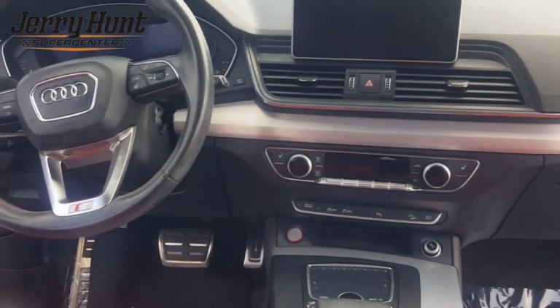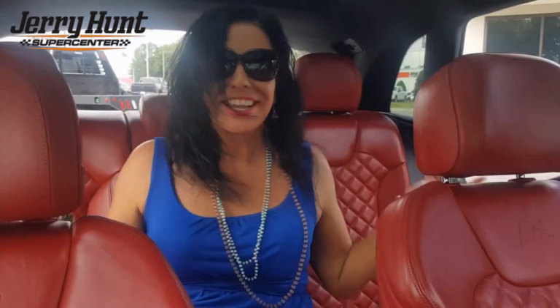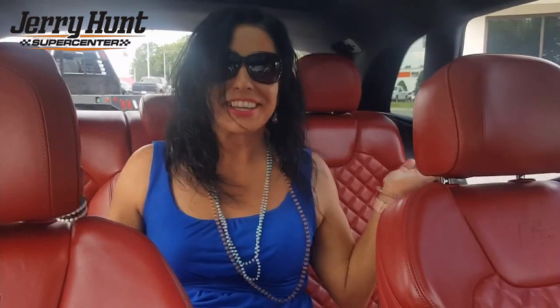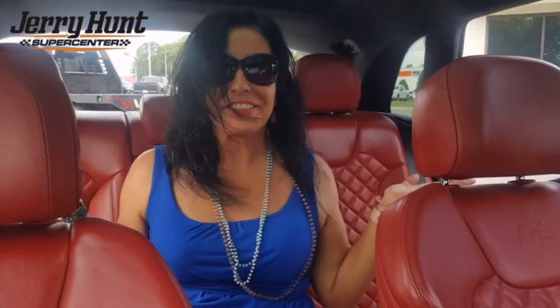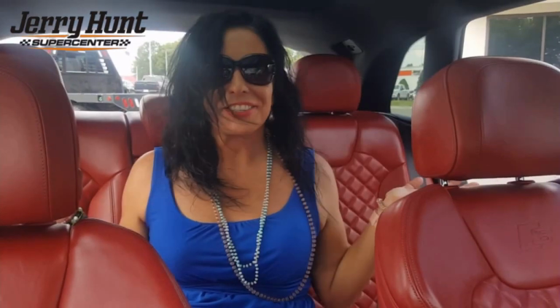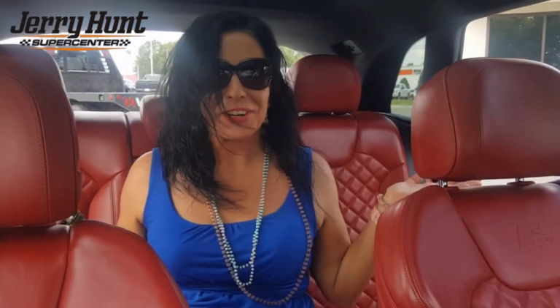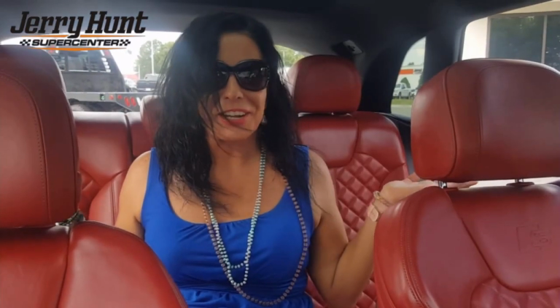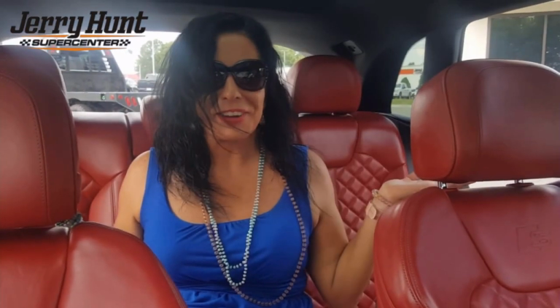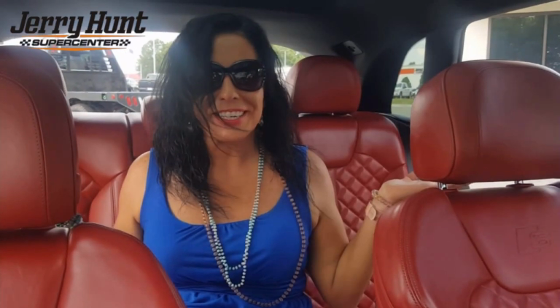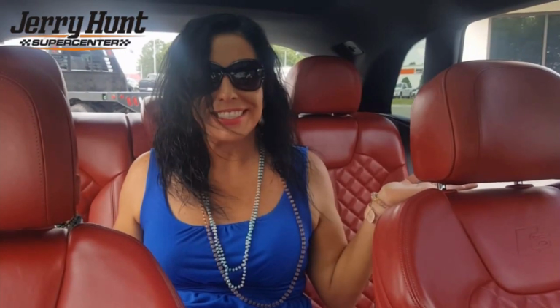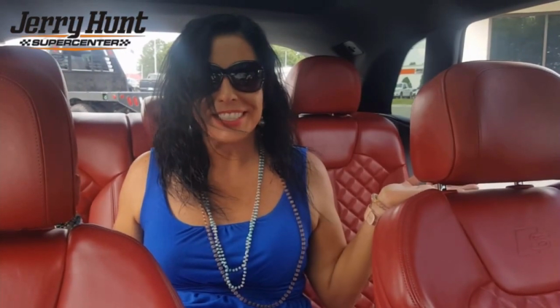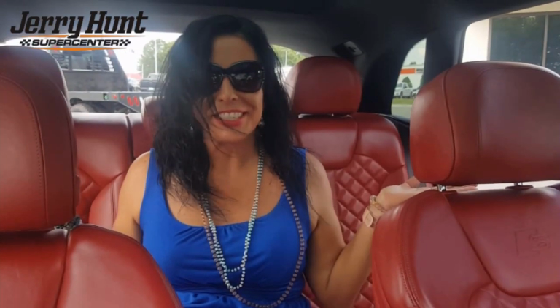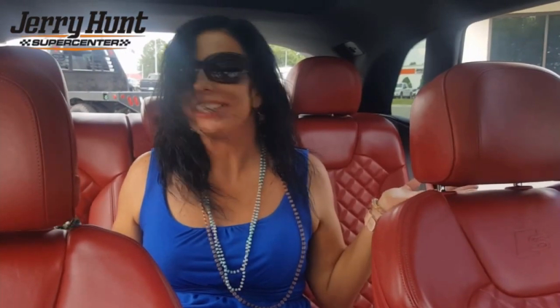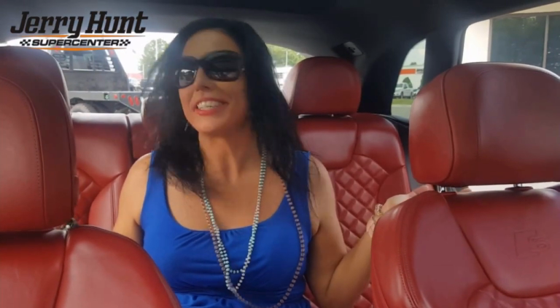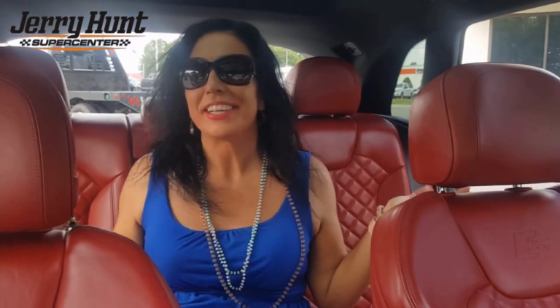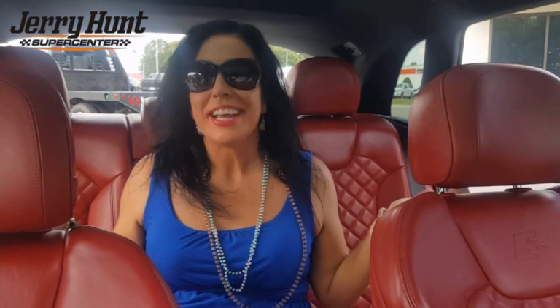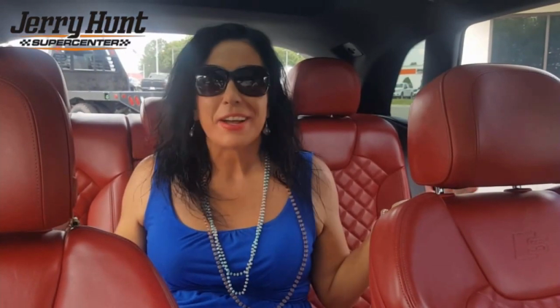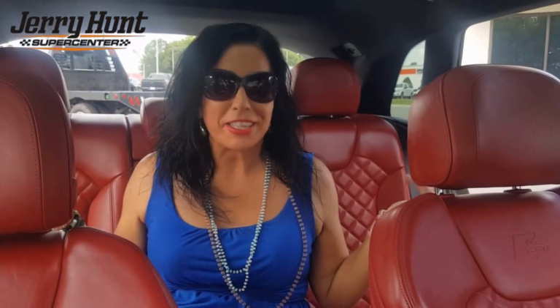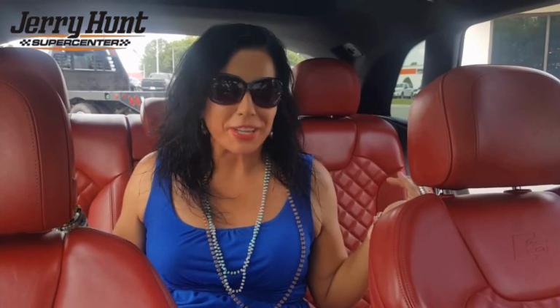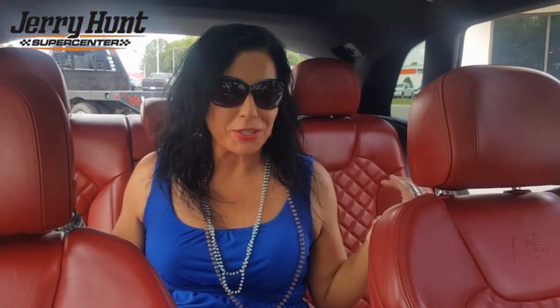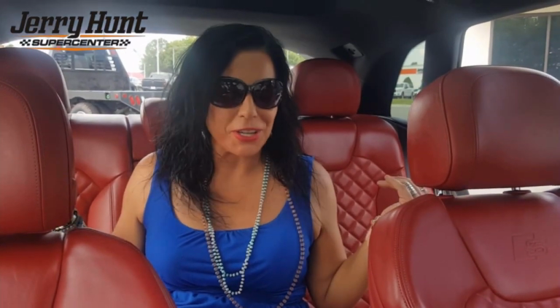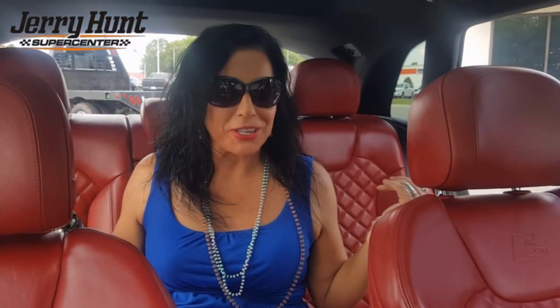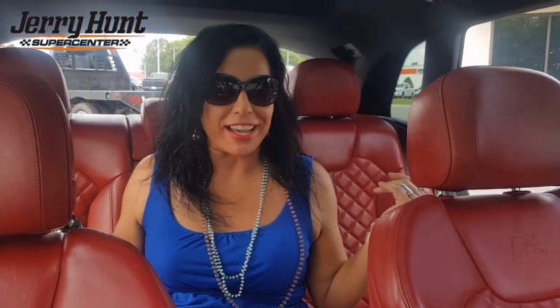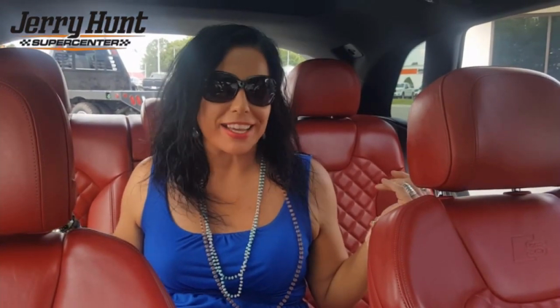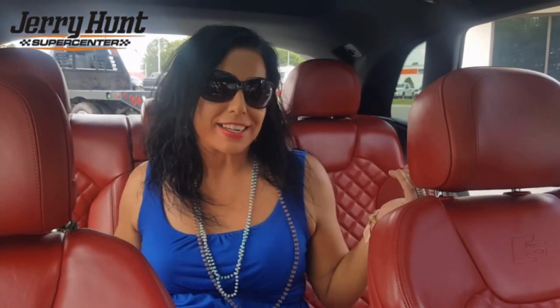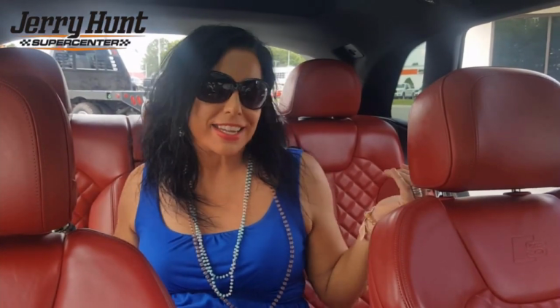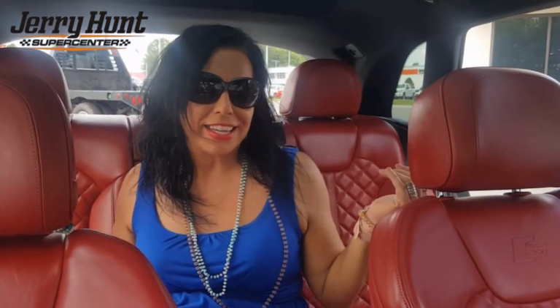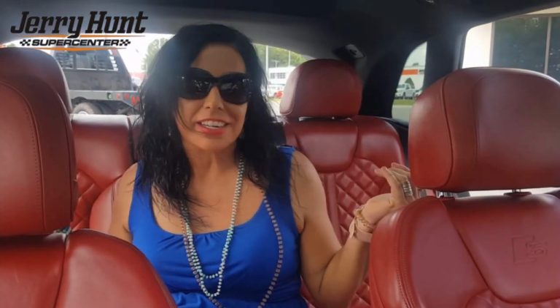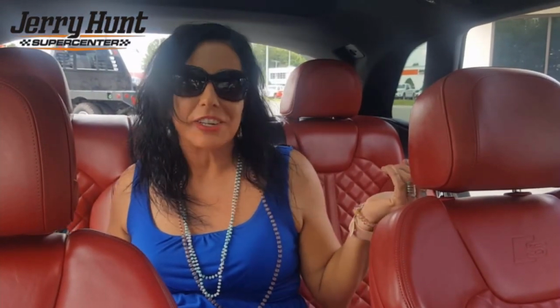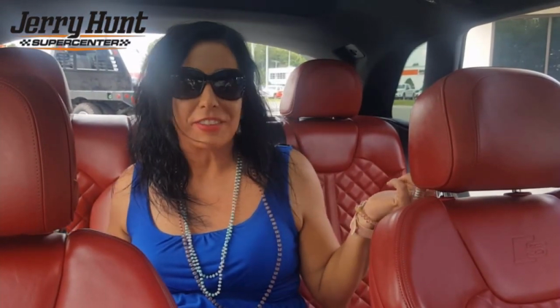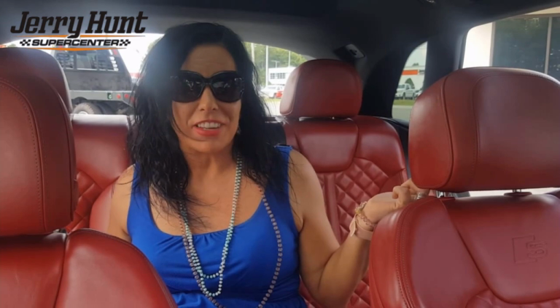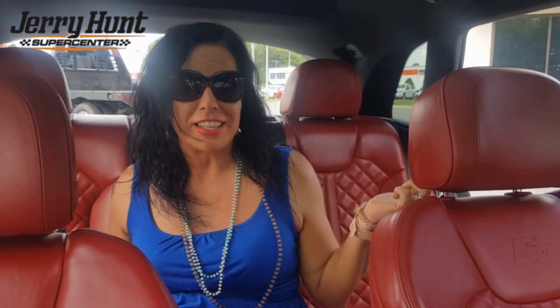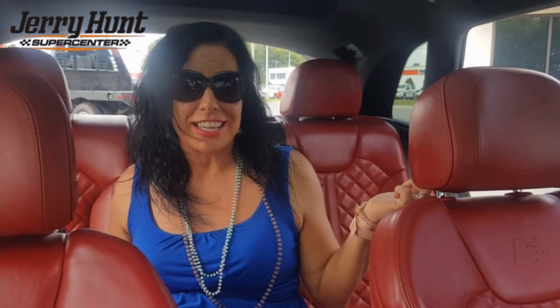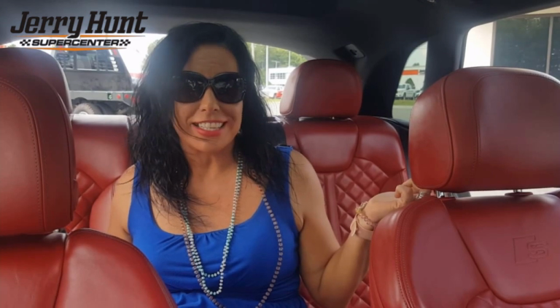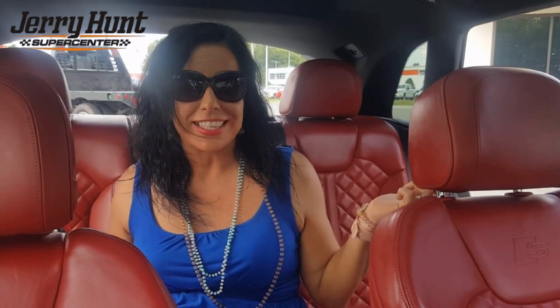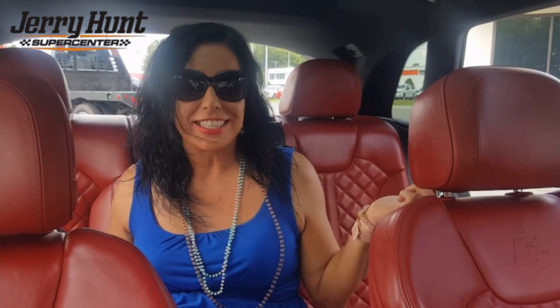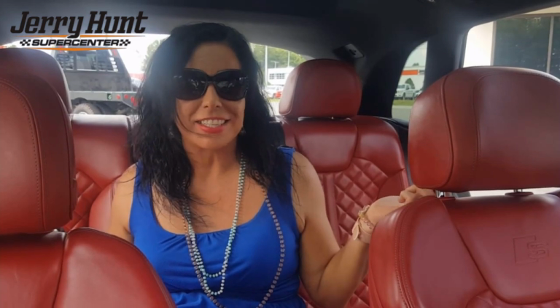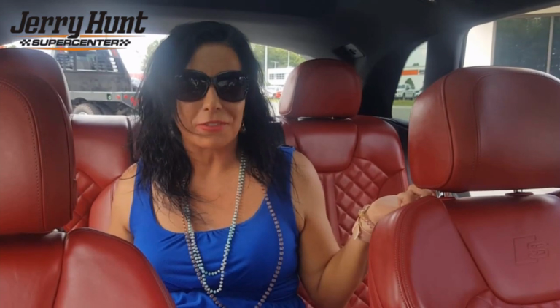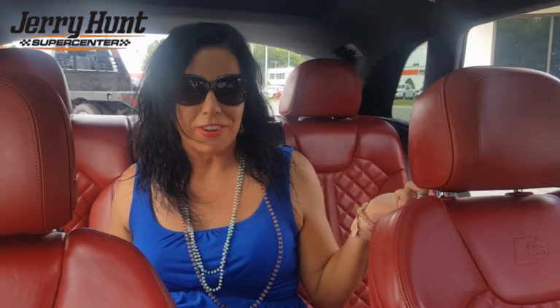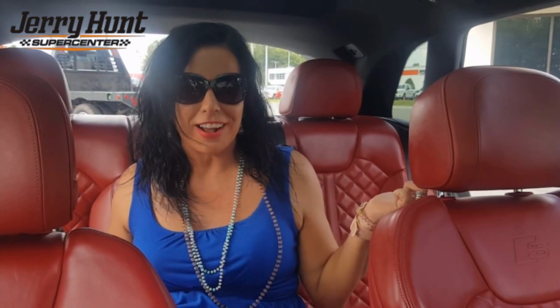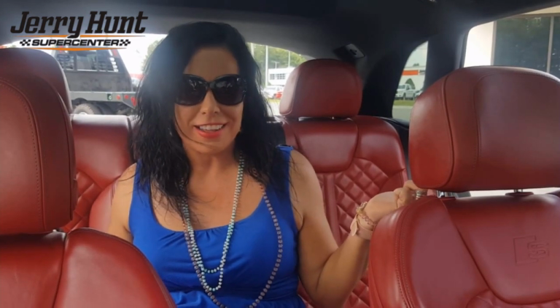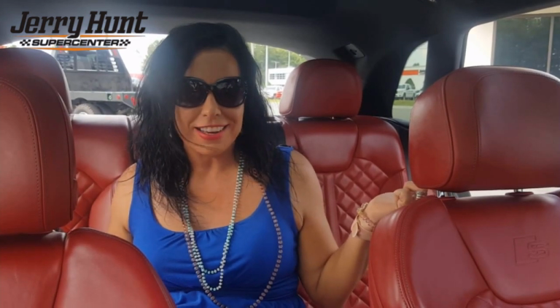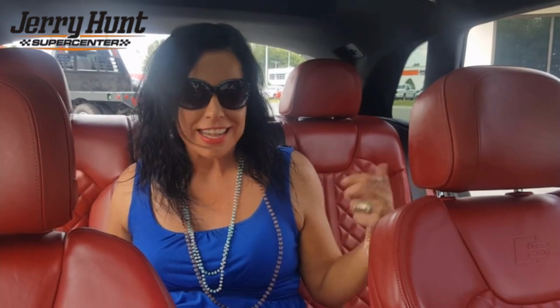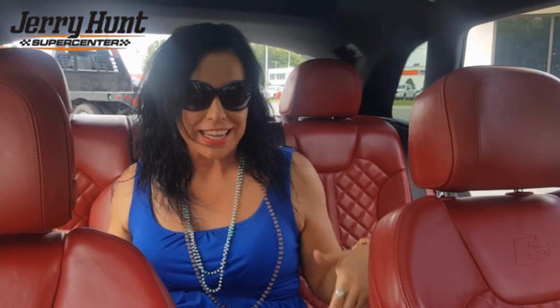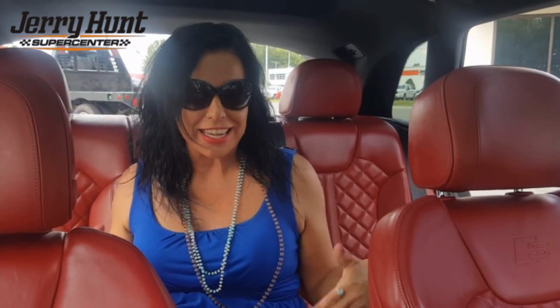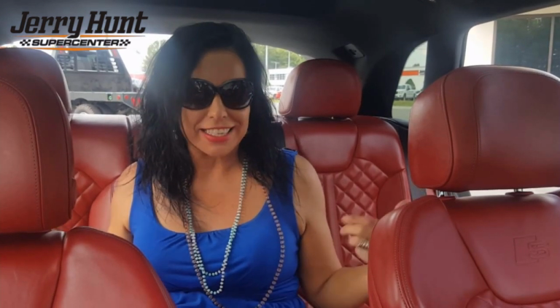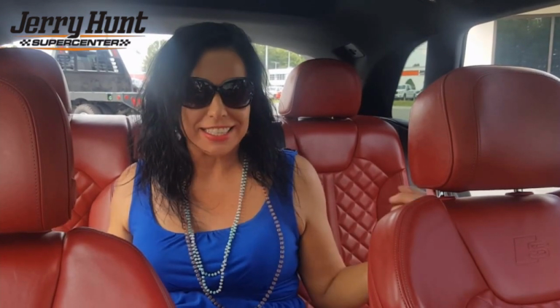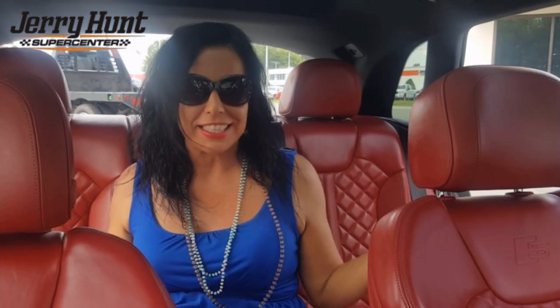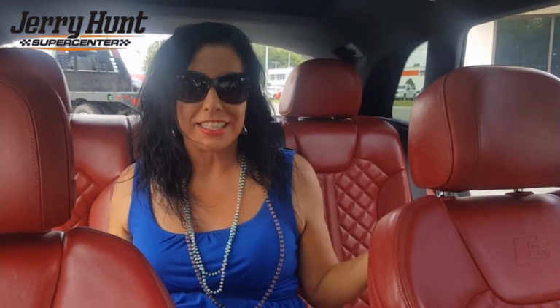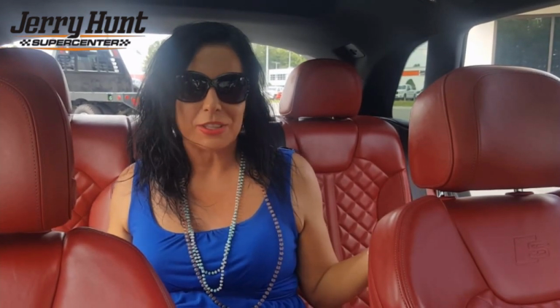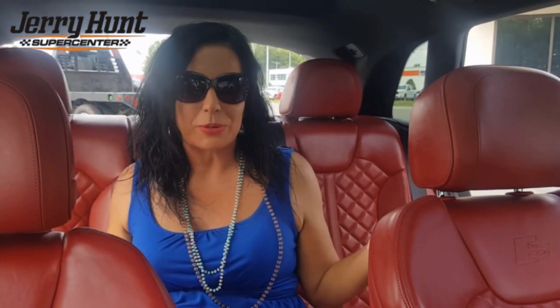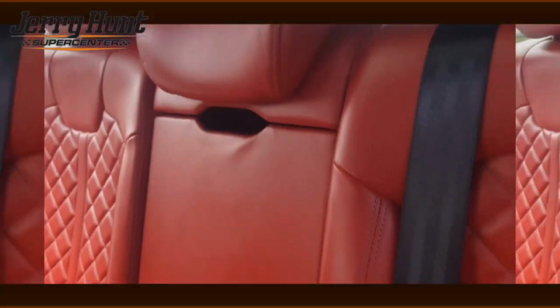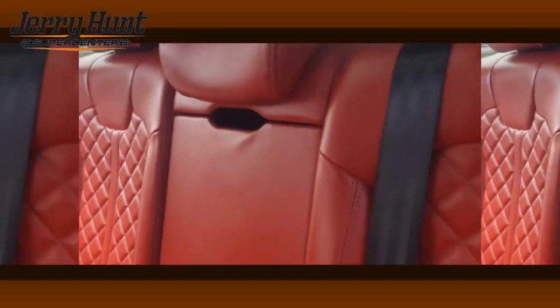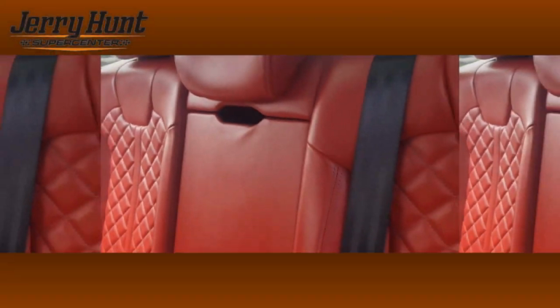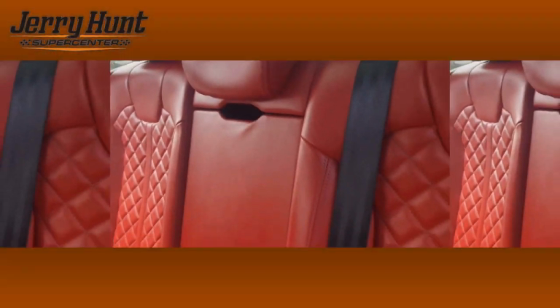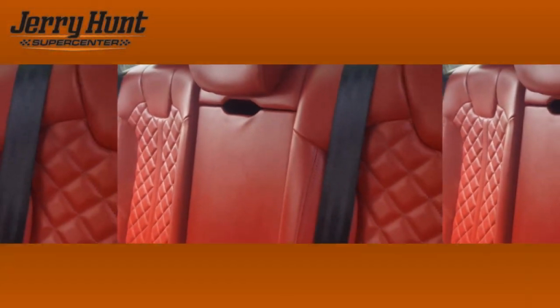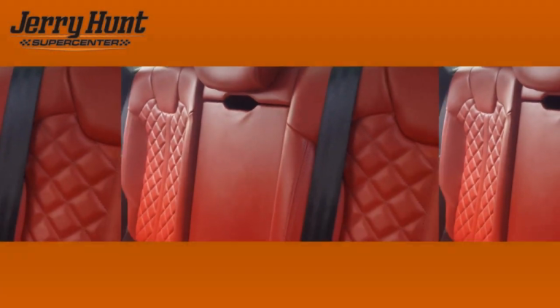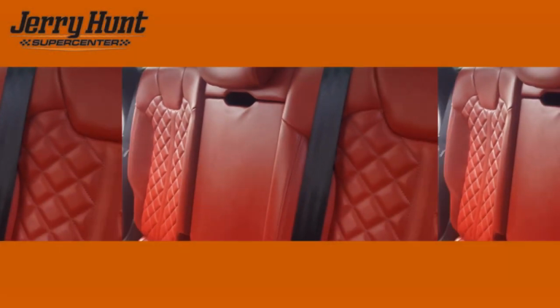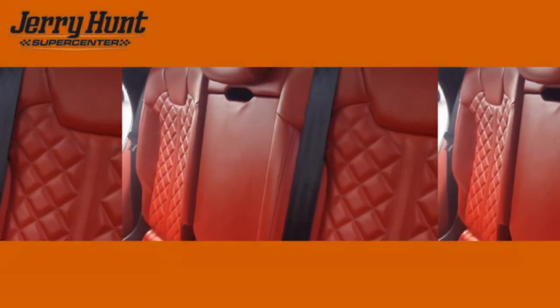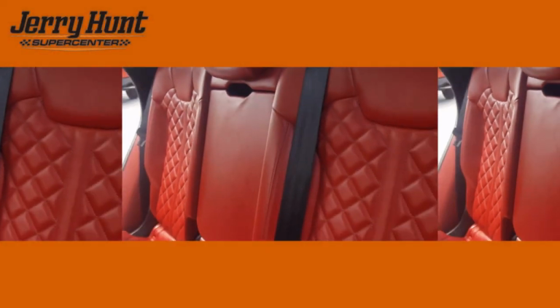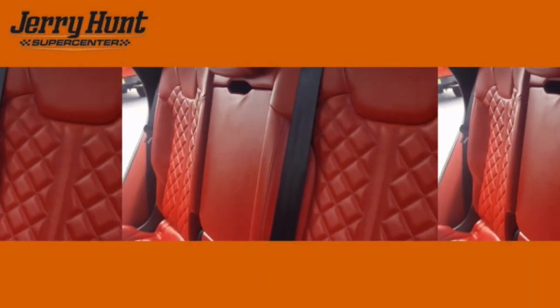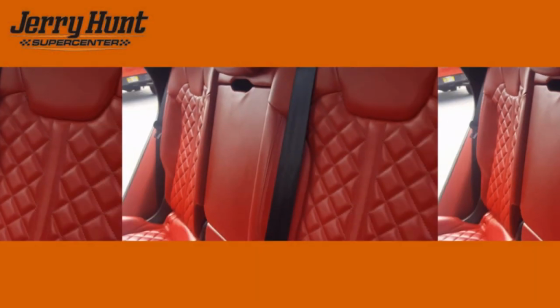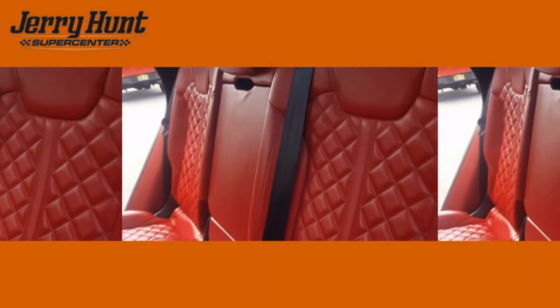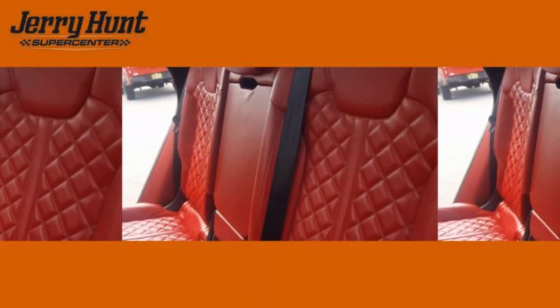This great red interior. It's also got heated and ventilated seats in the front, heated seats in the rear, and tons of room.